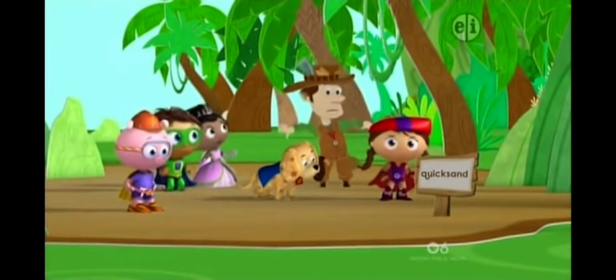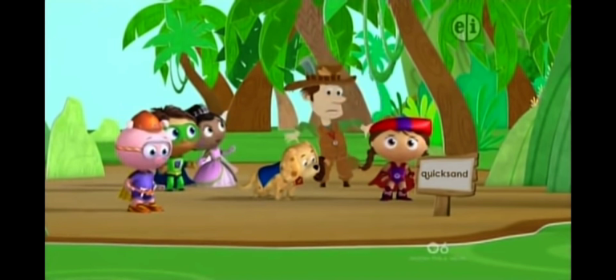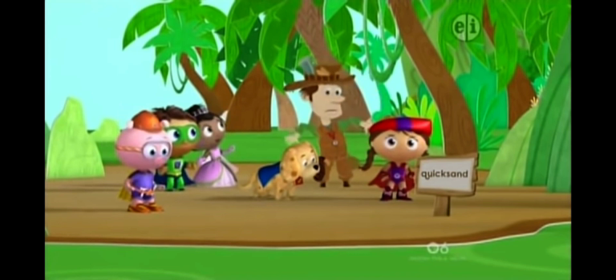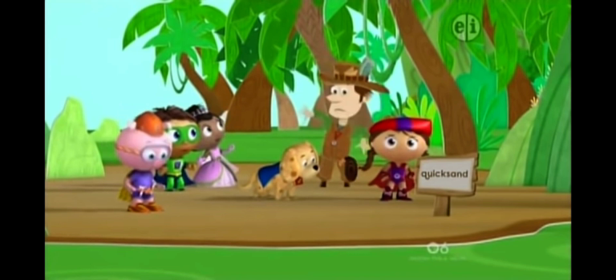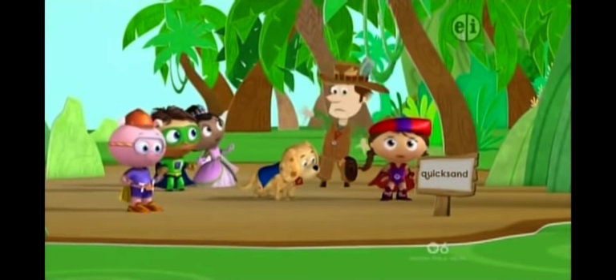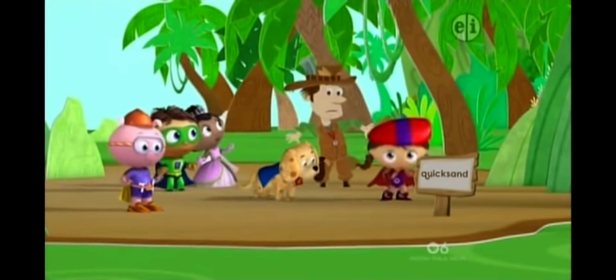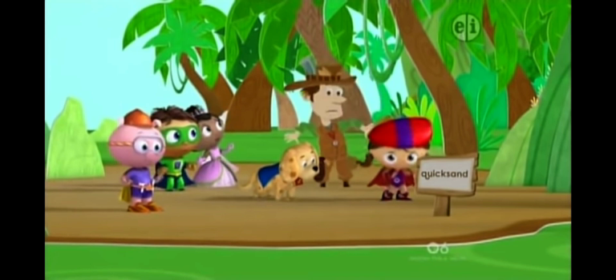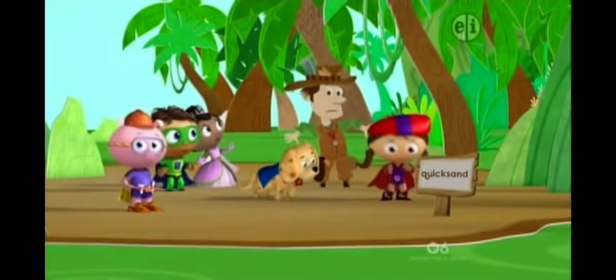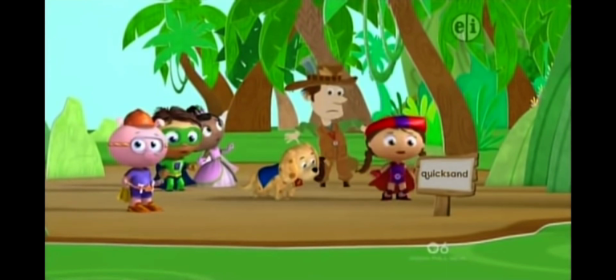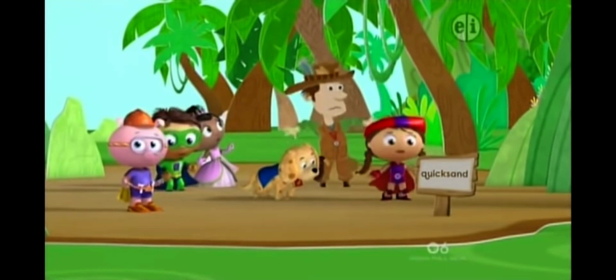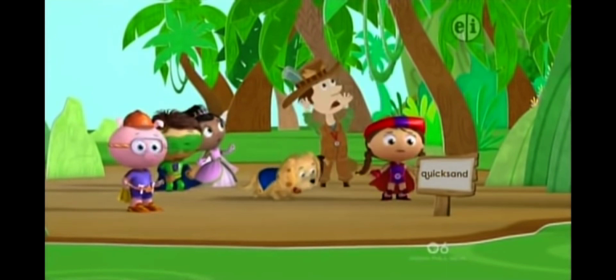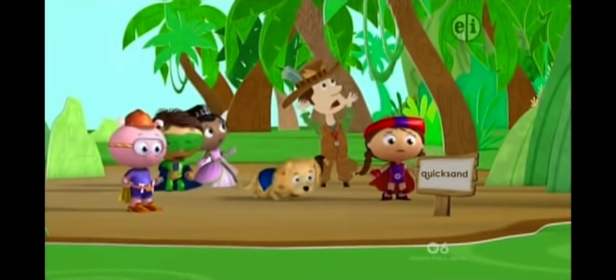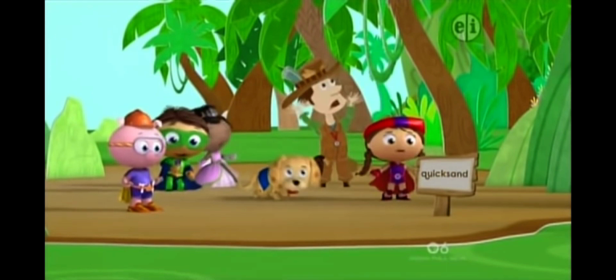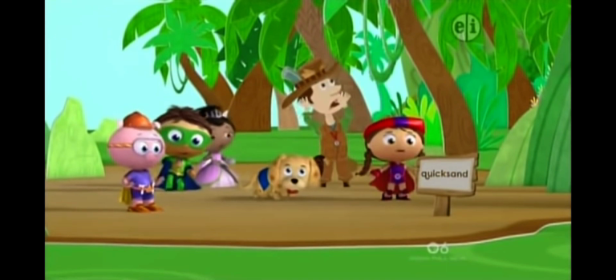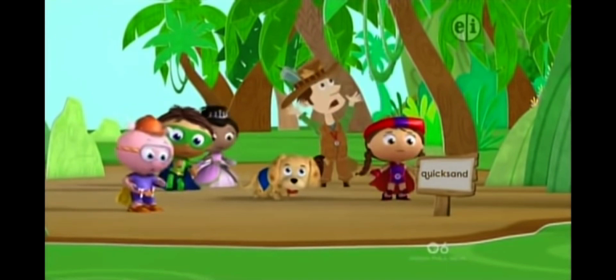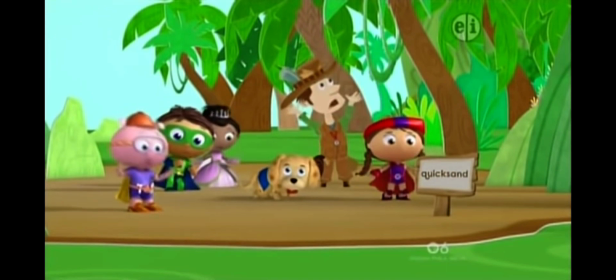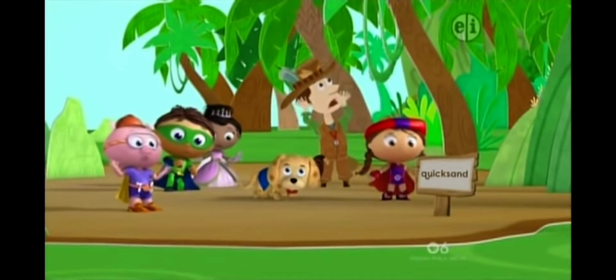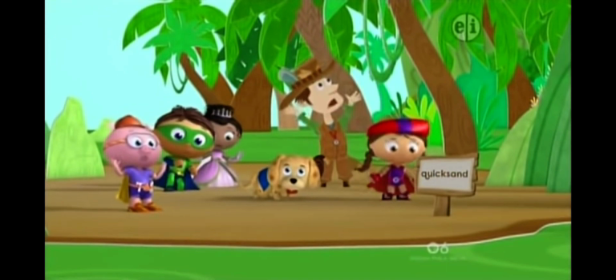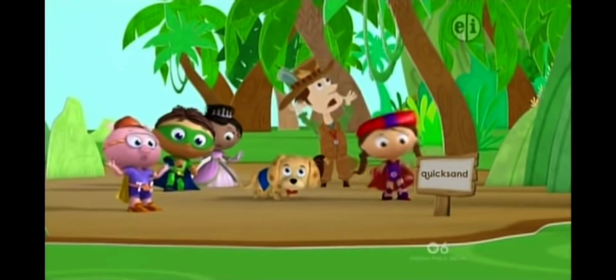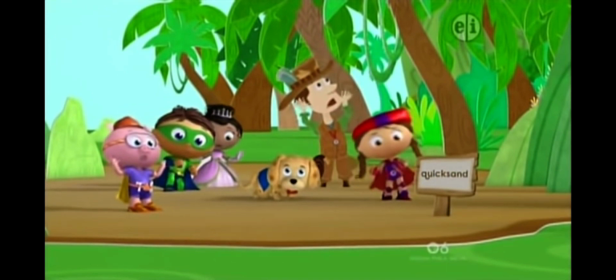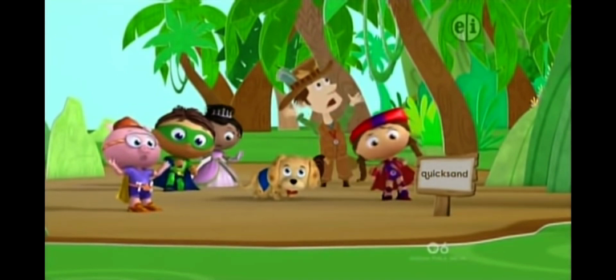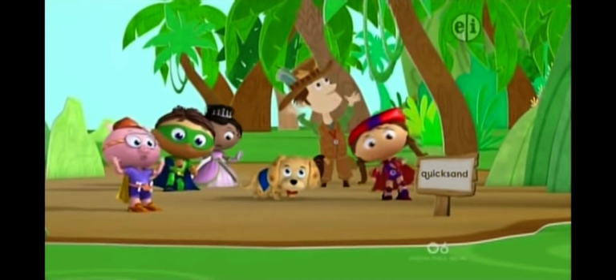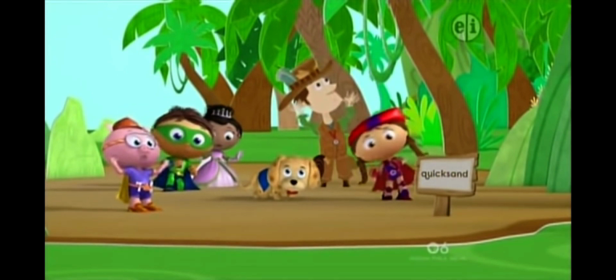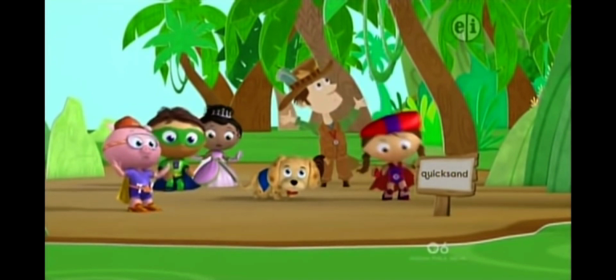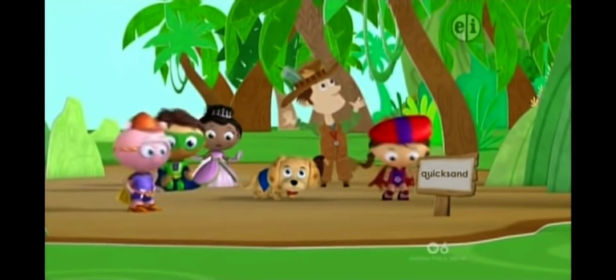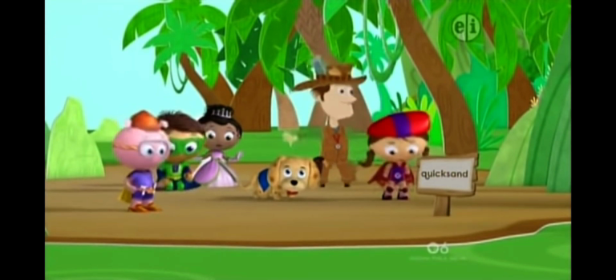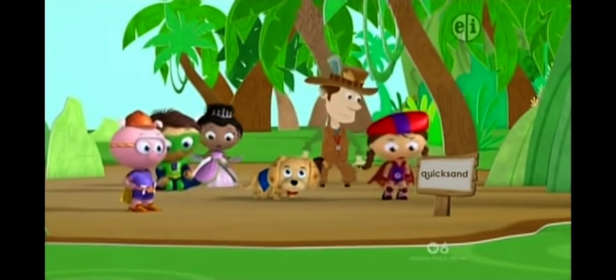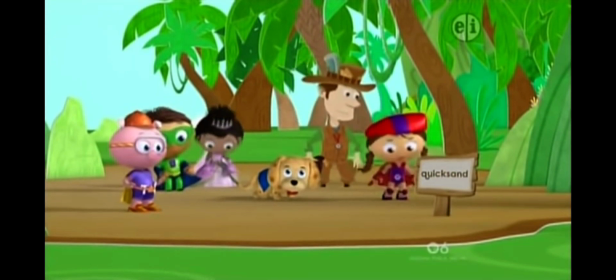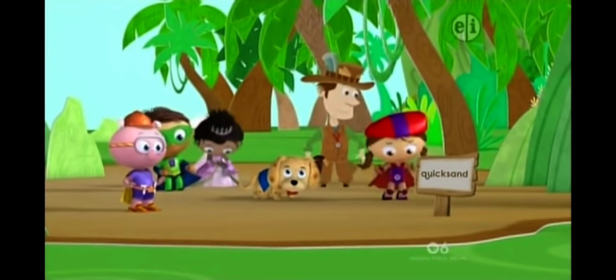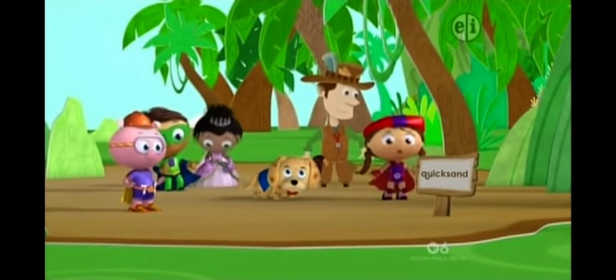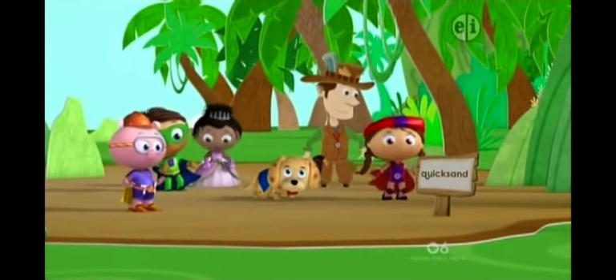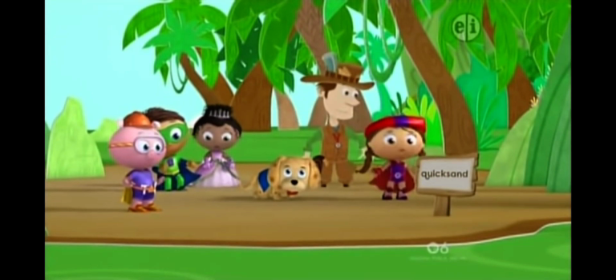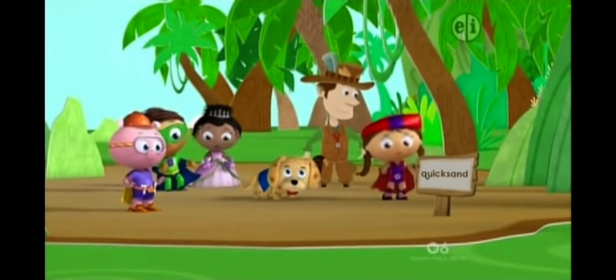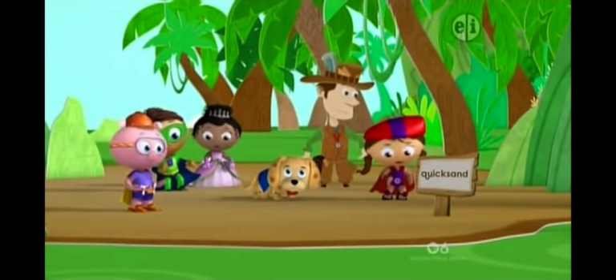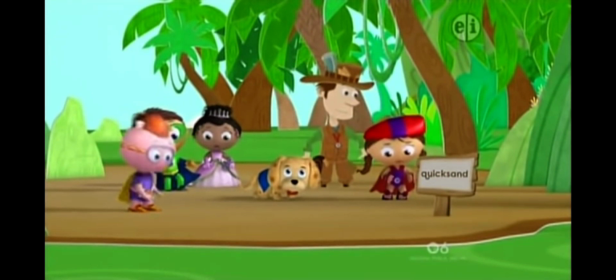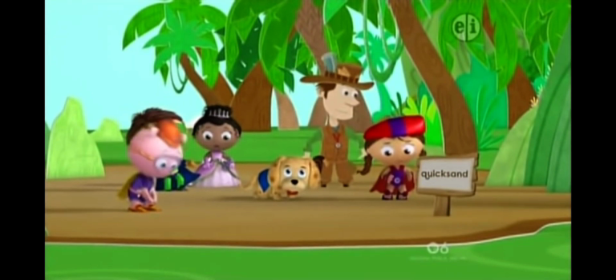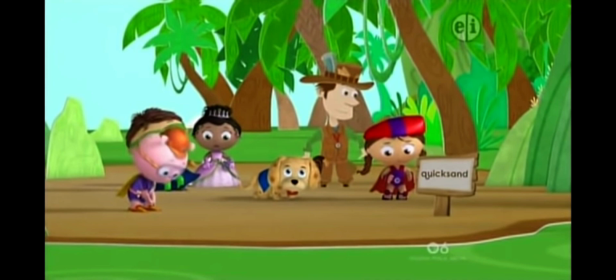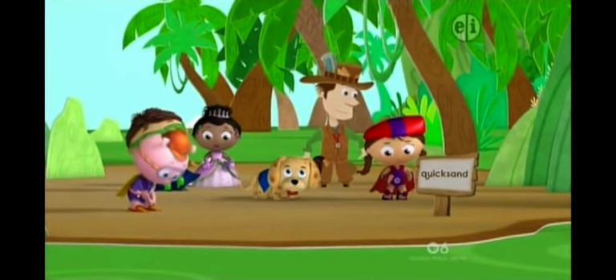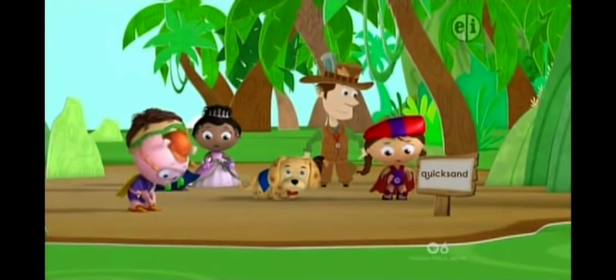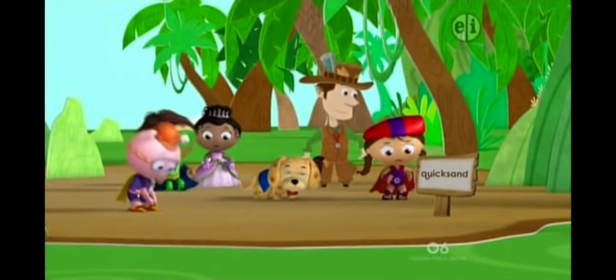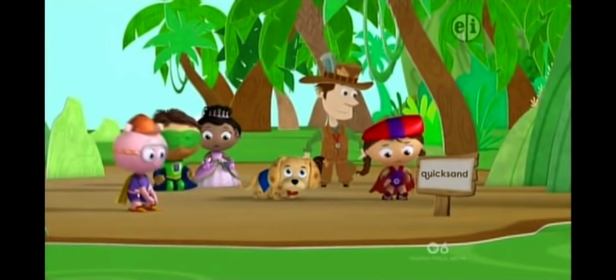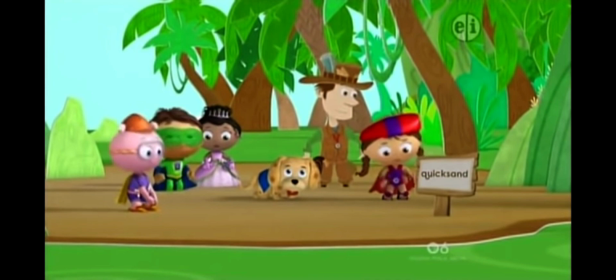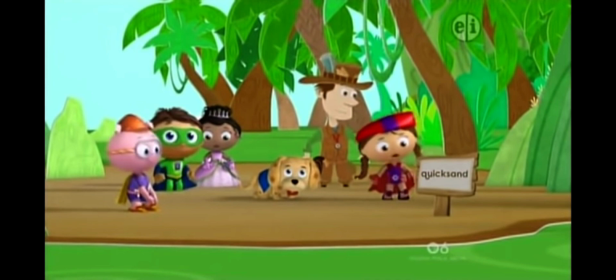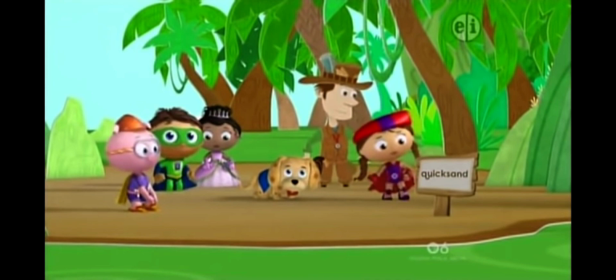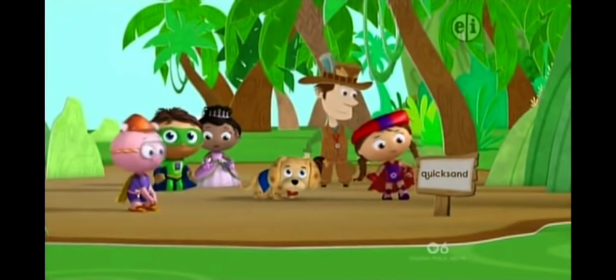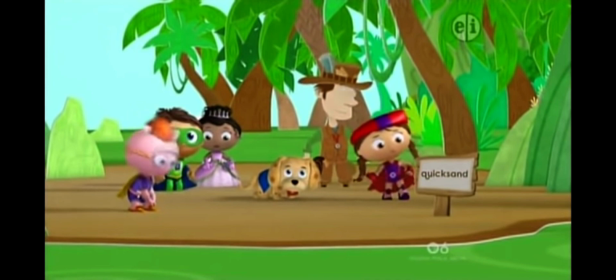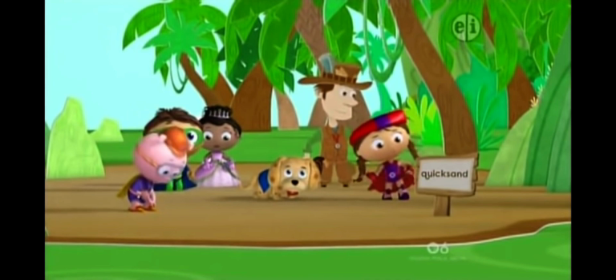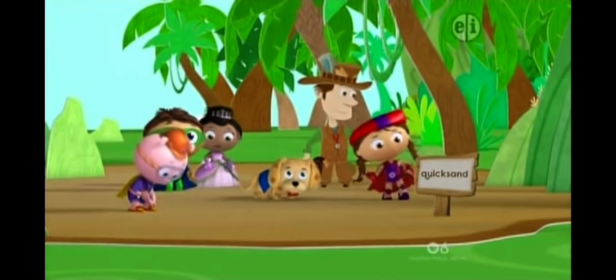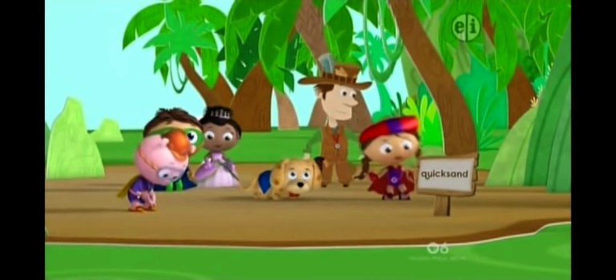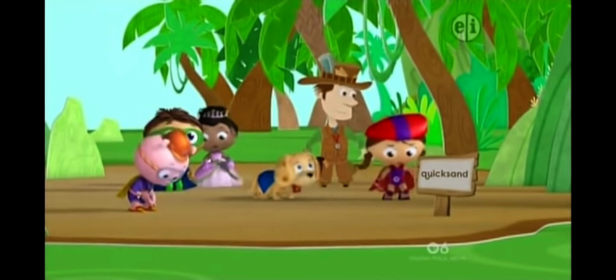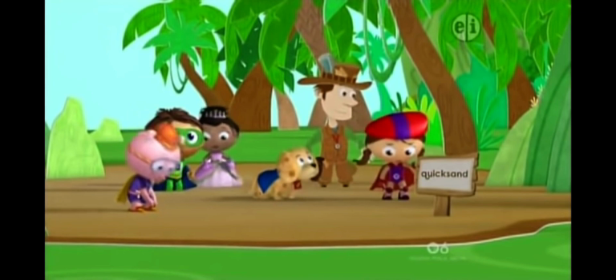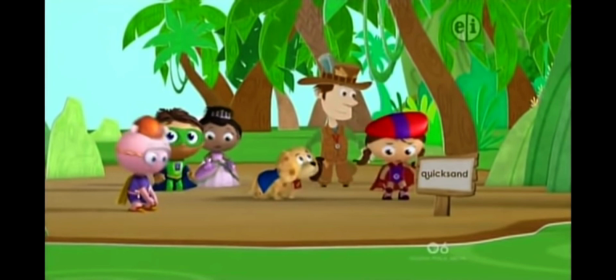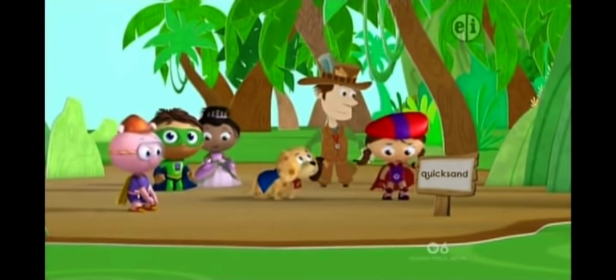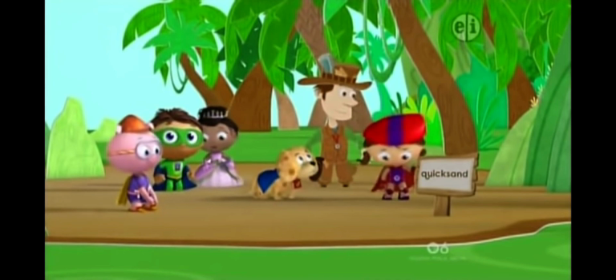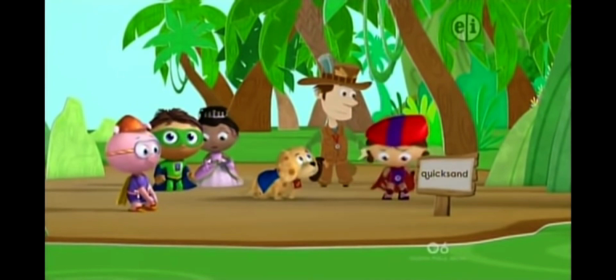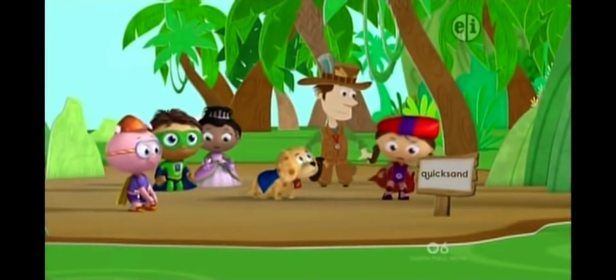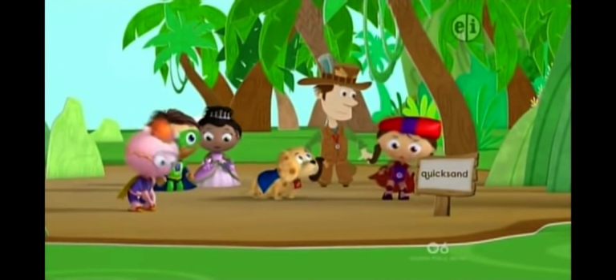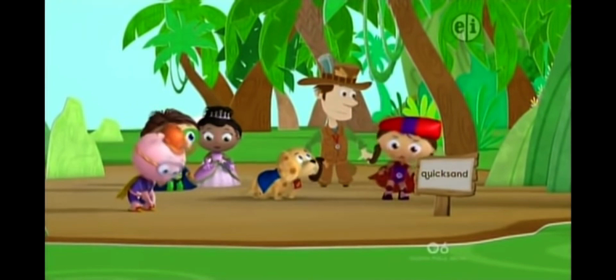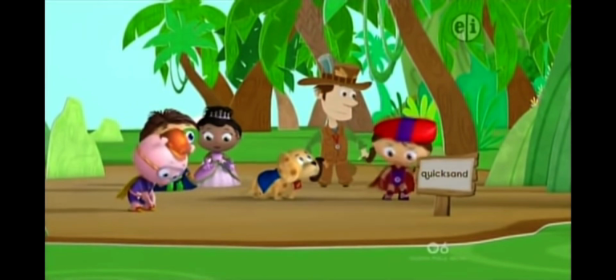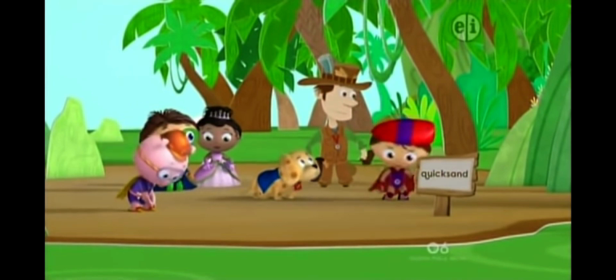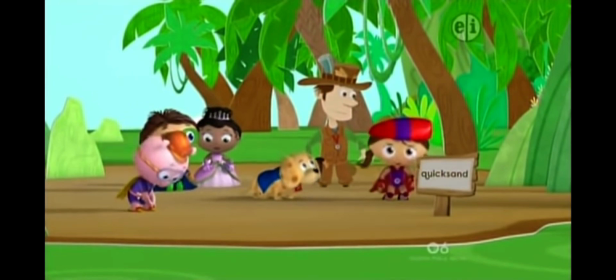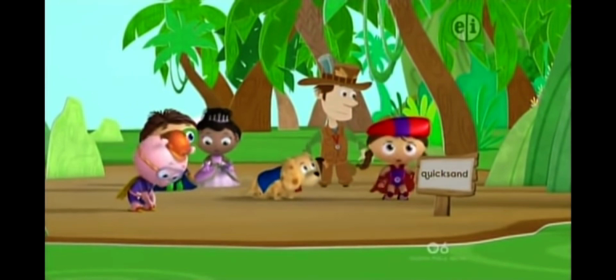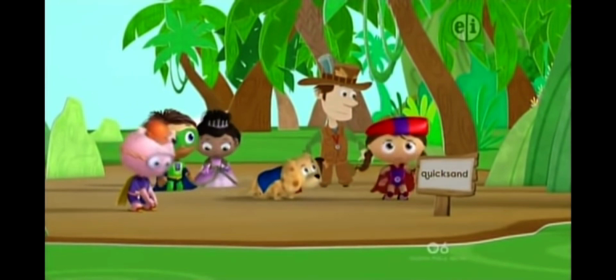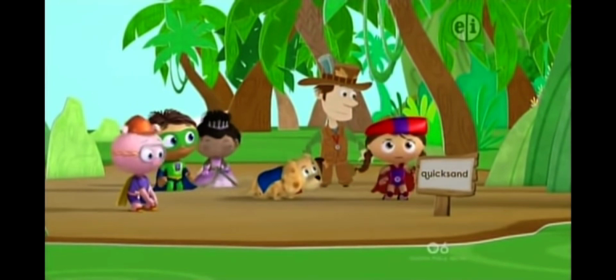What? I'm sinking! Double drats, we're stuck. How can we get out of this quicksand?